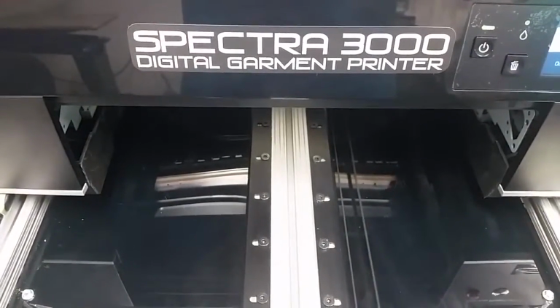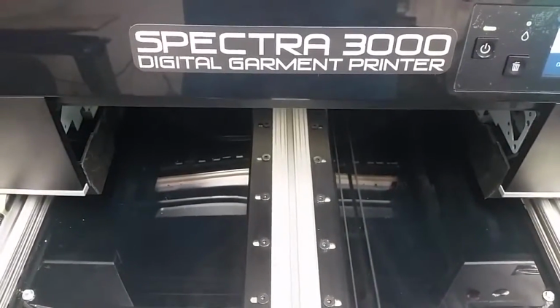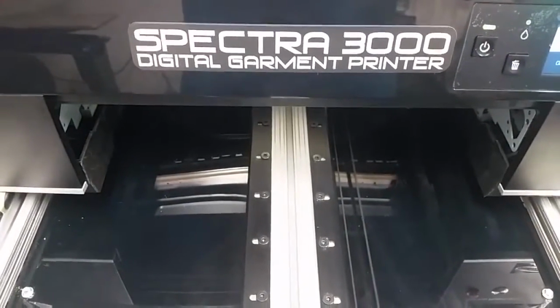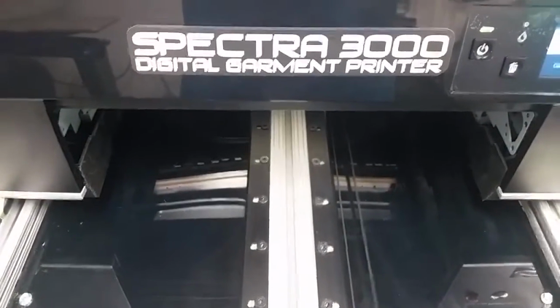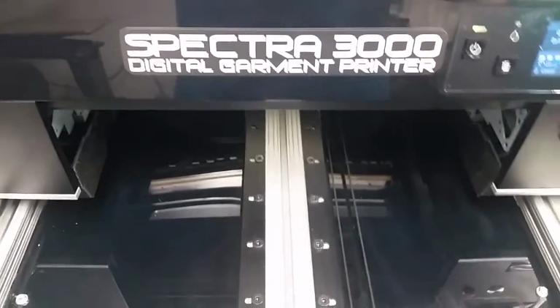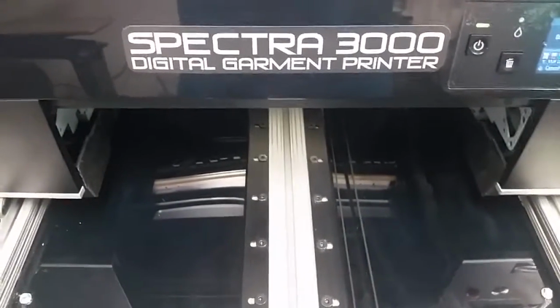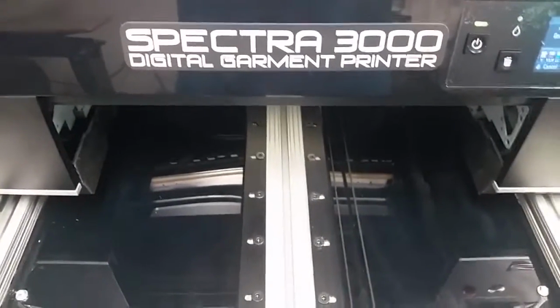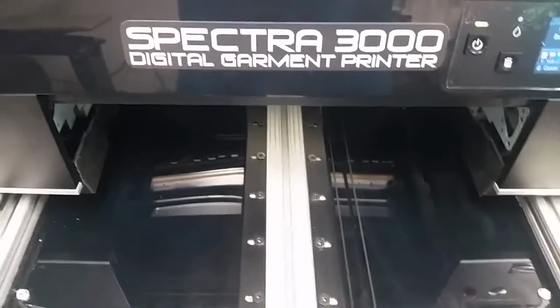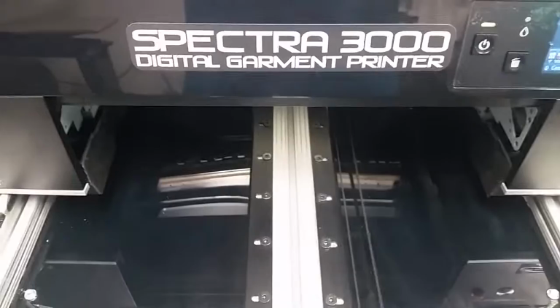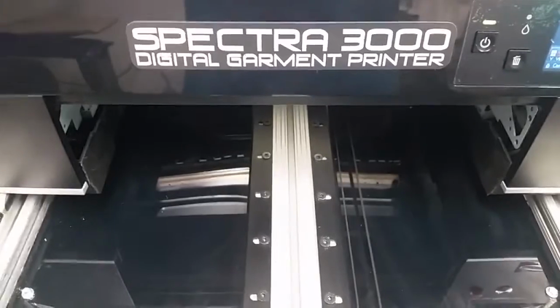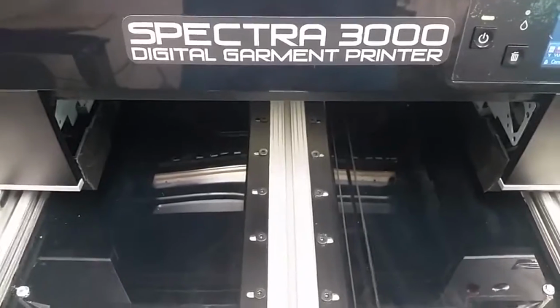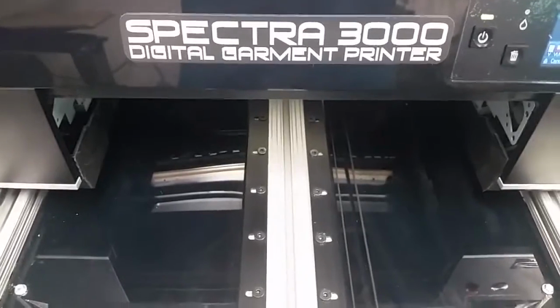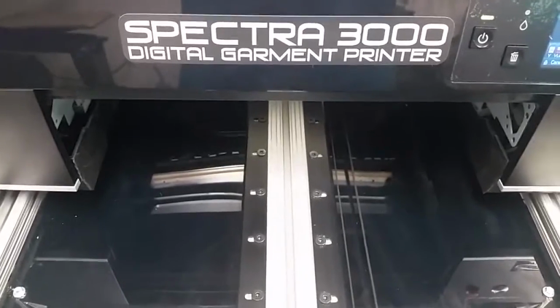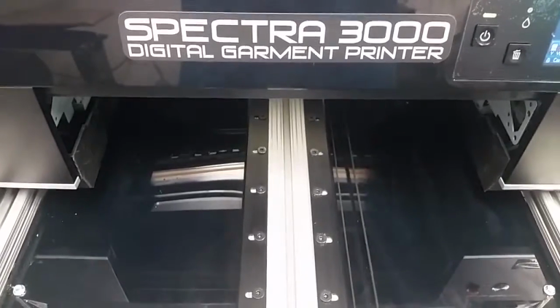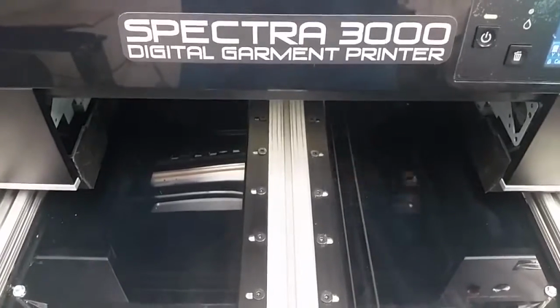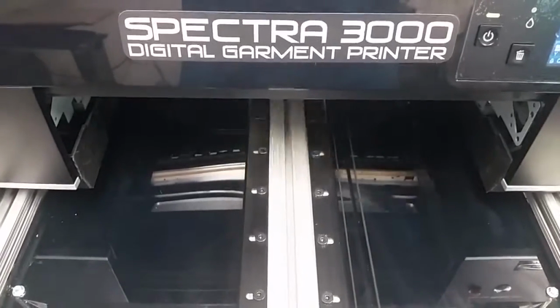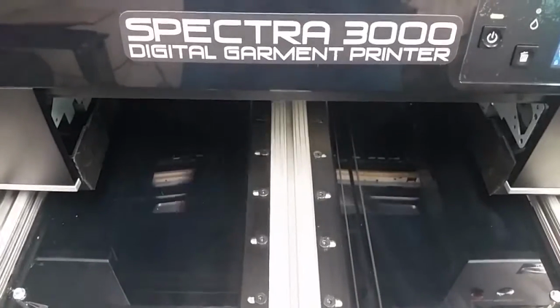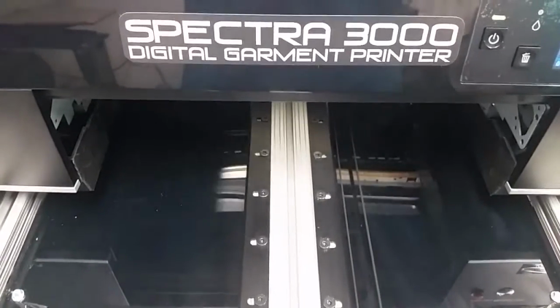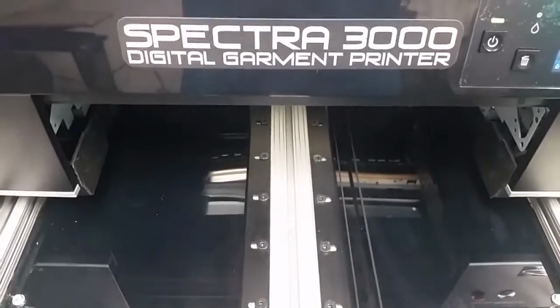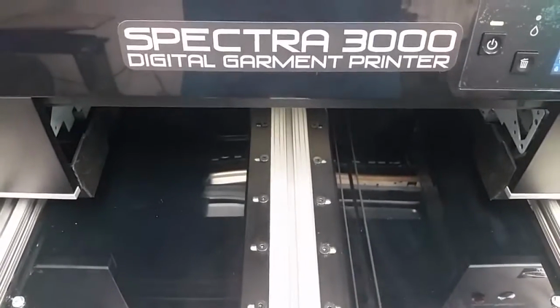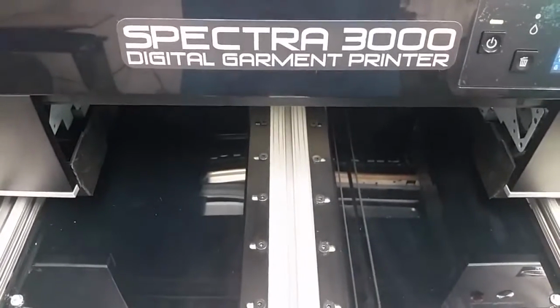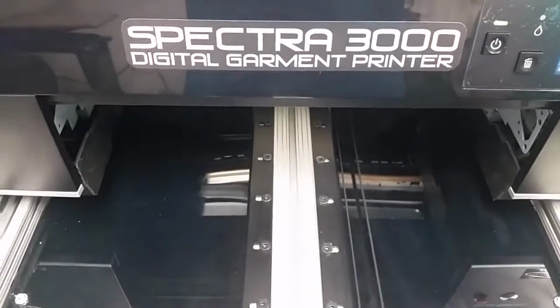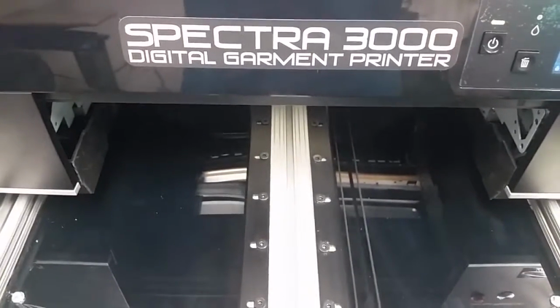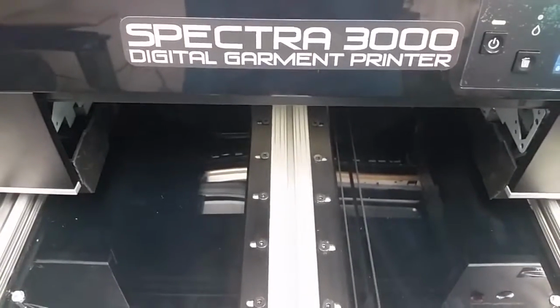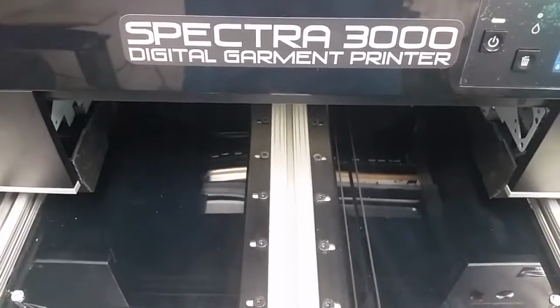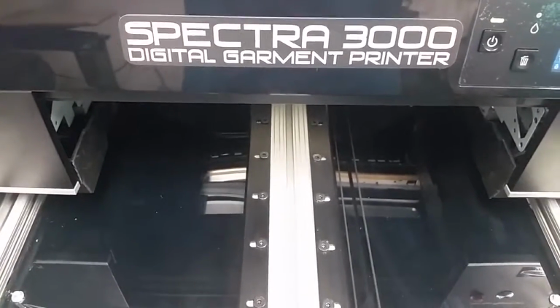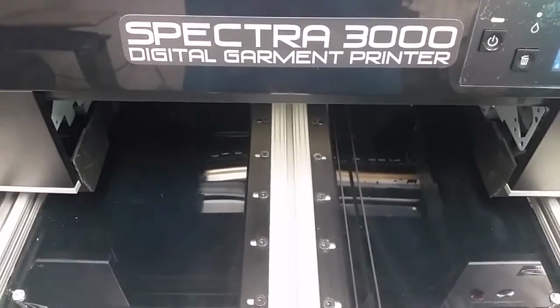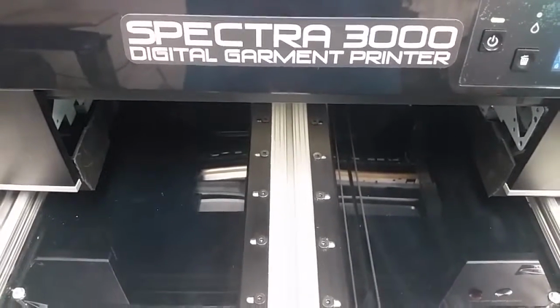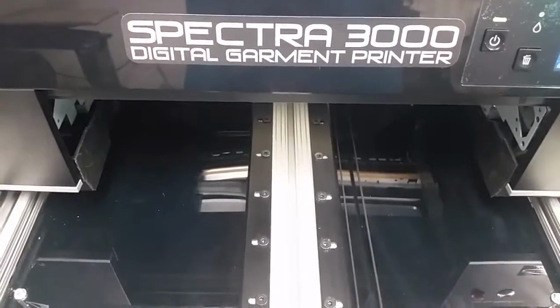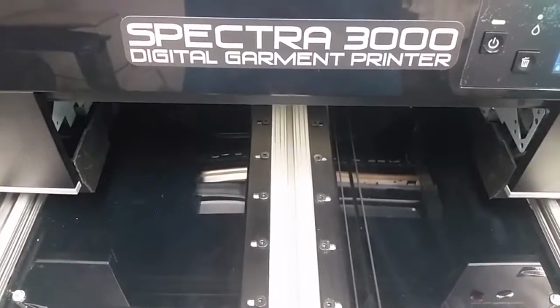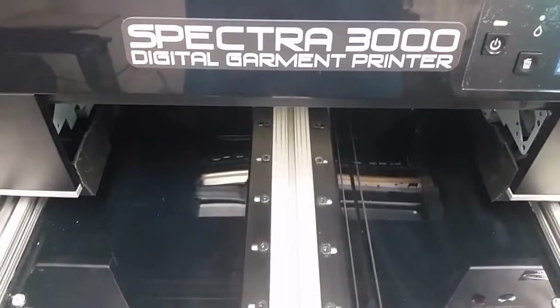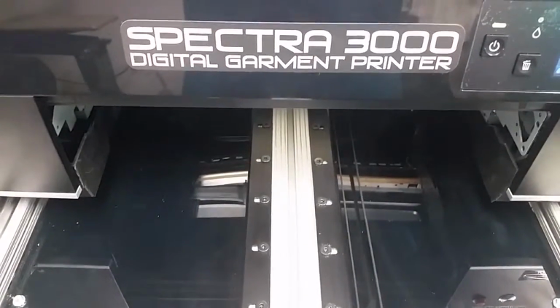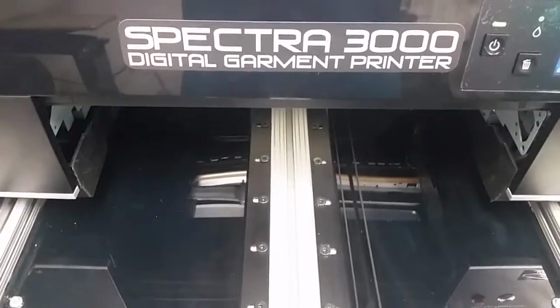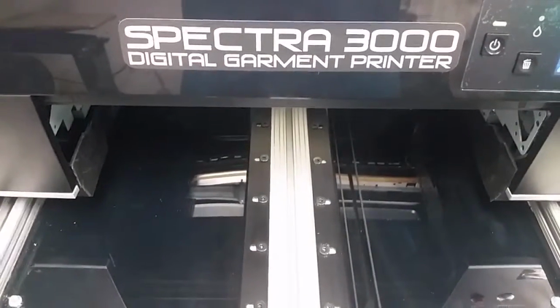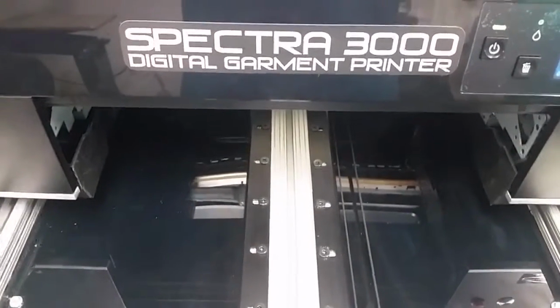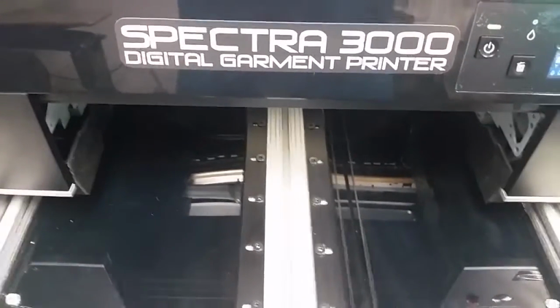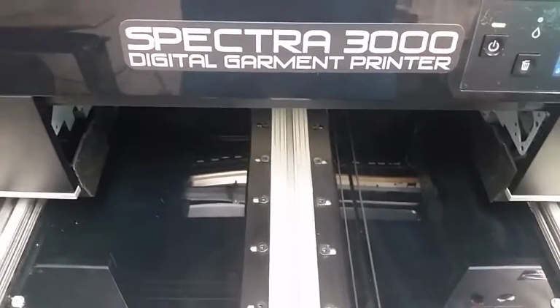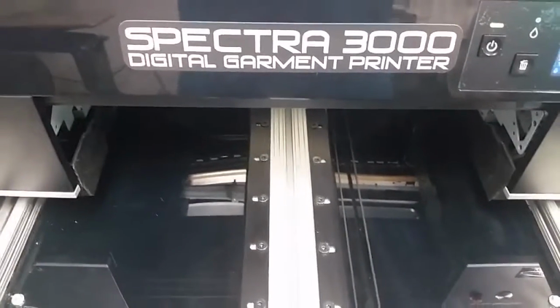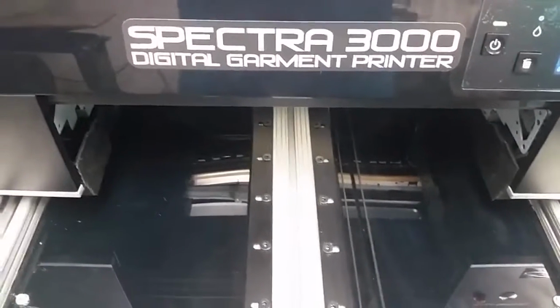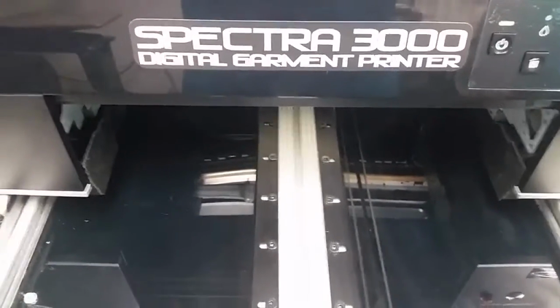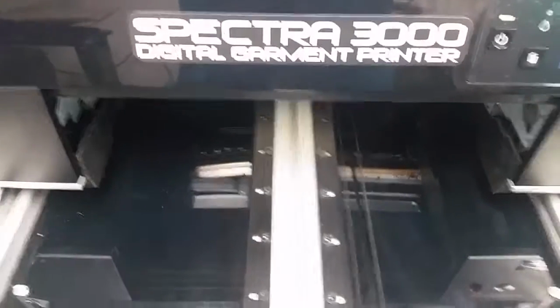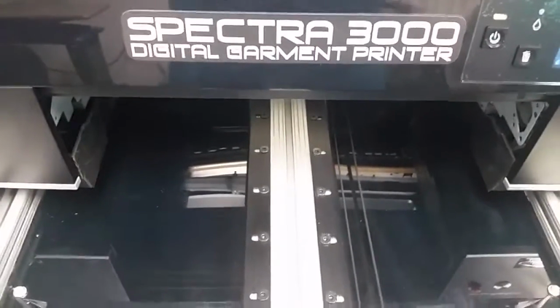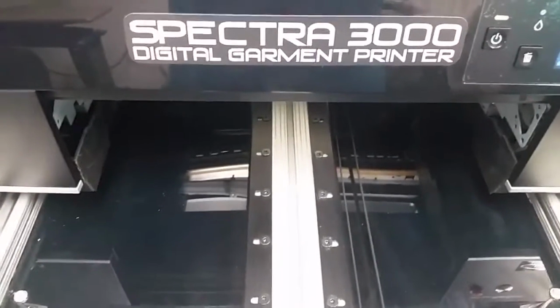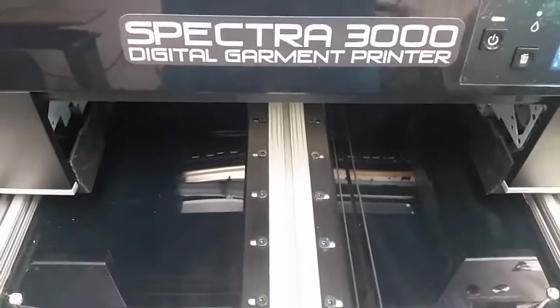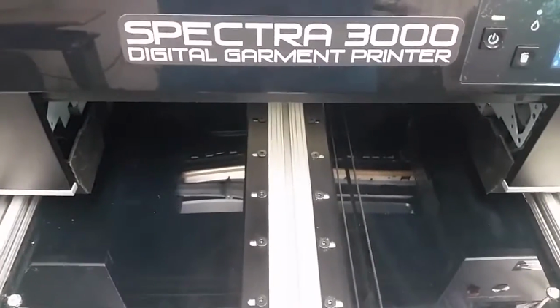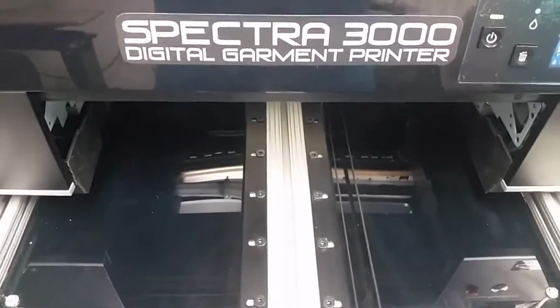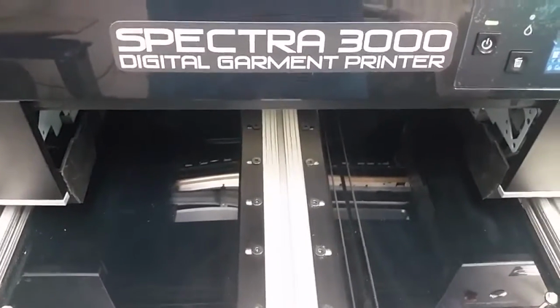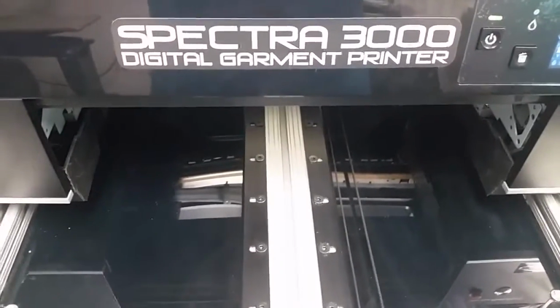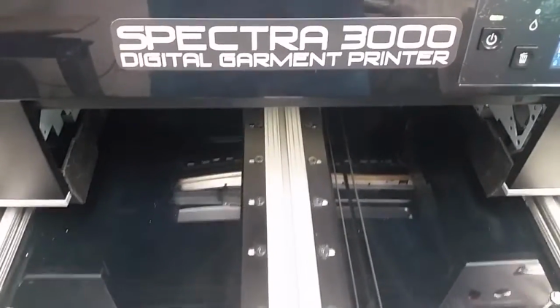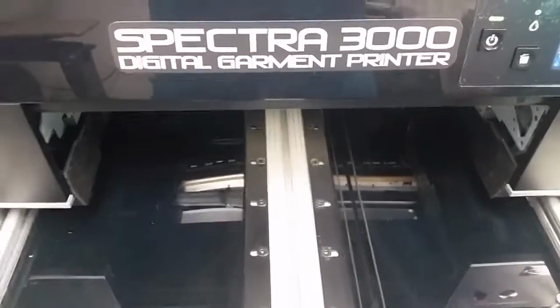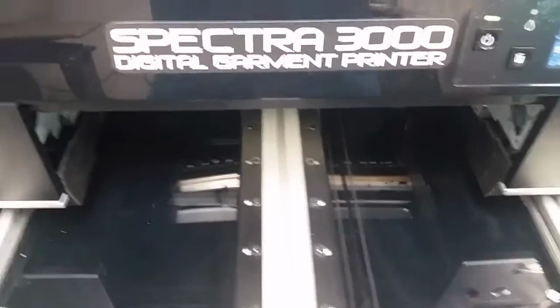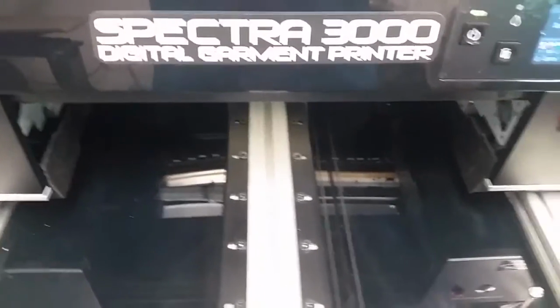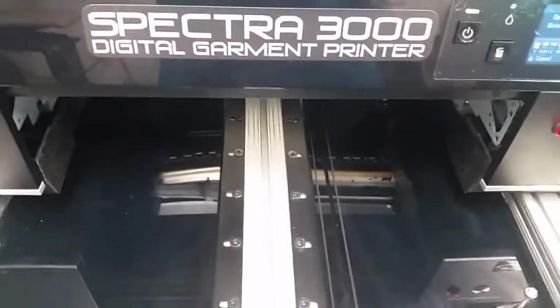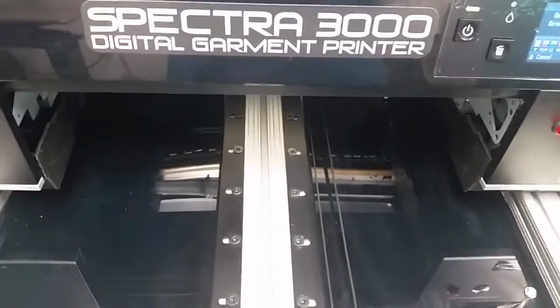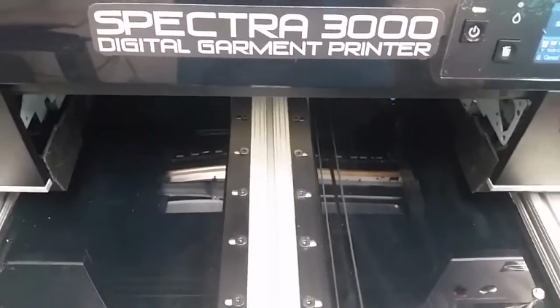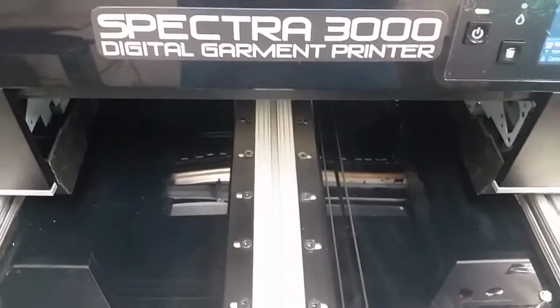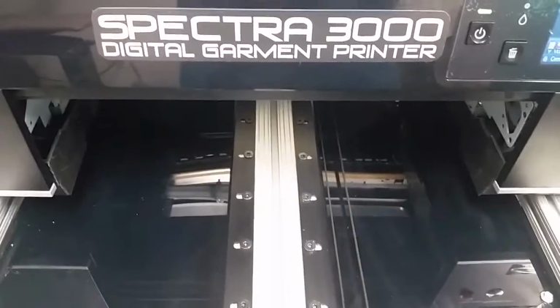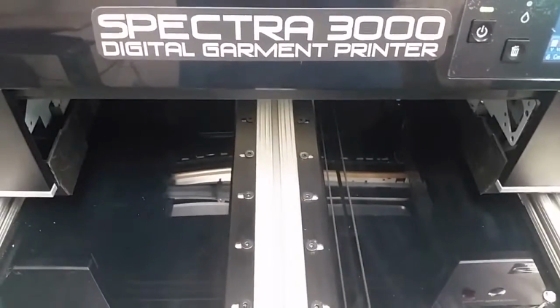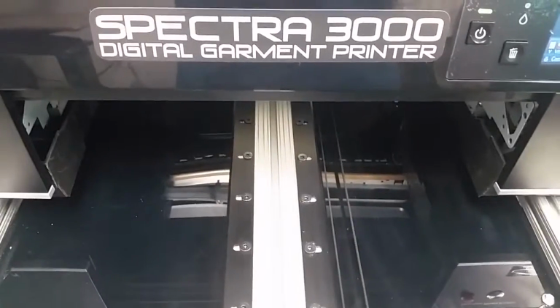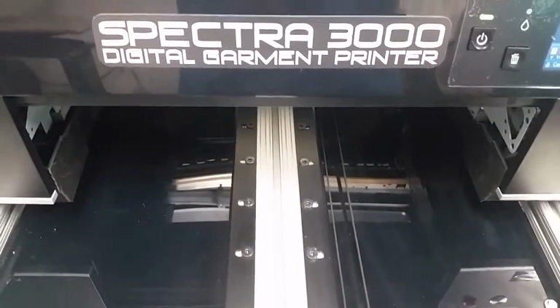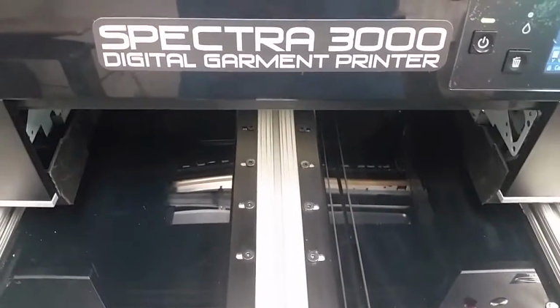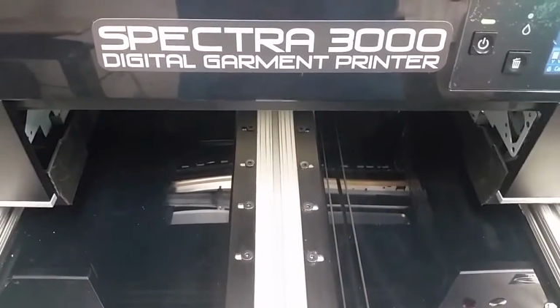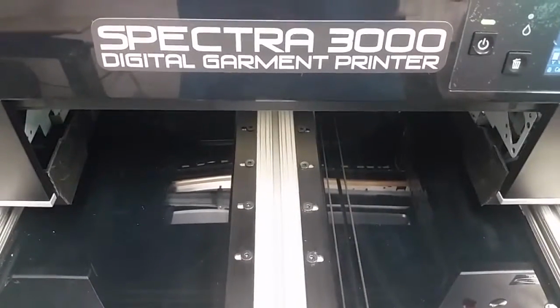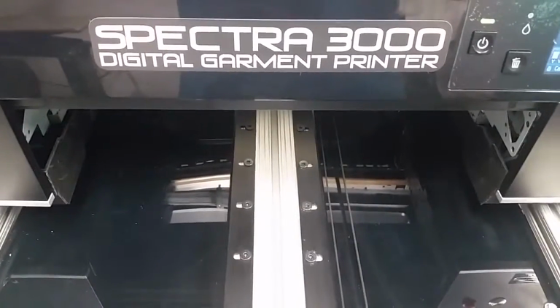We're doing a black t-shirt print using Image On ink with the ultra pre-treat on the Spectra 3000 and the CAD Link RIP.